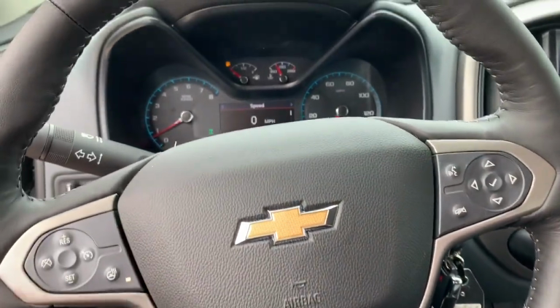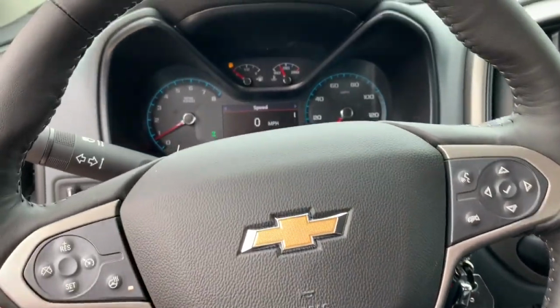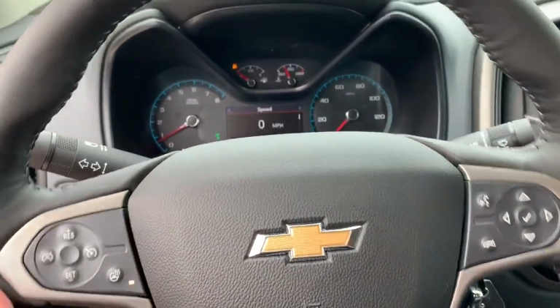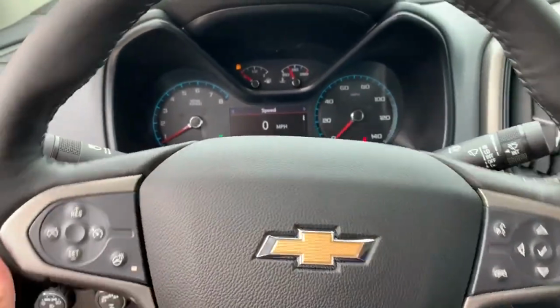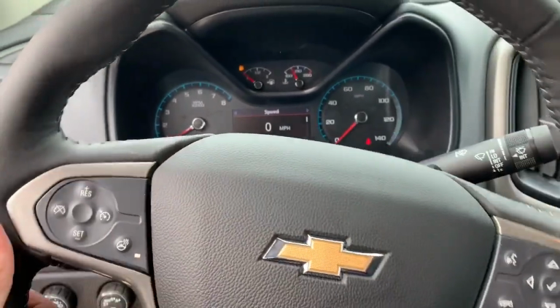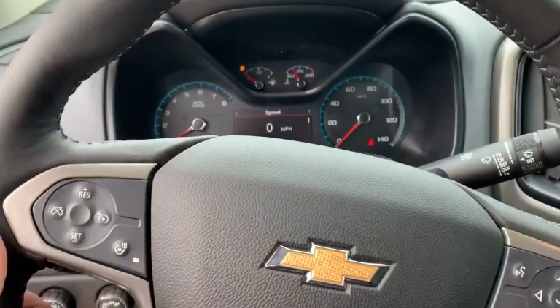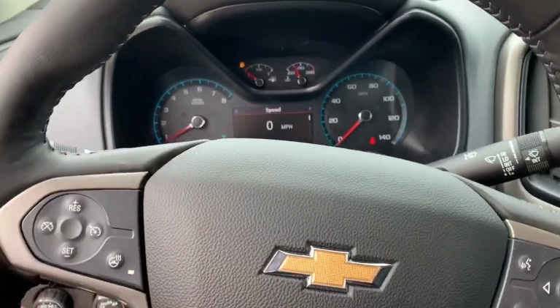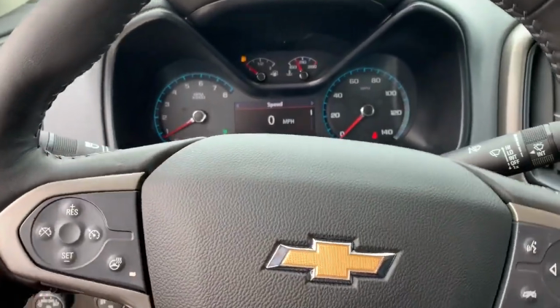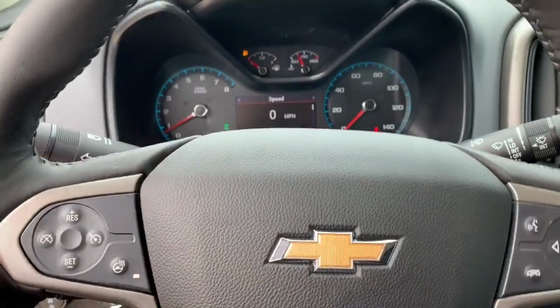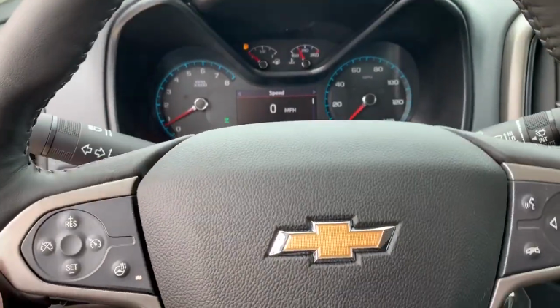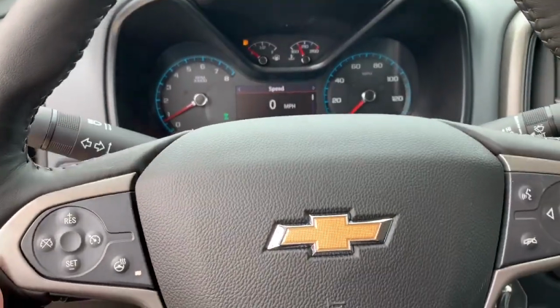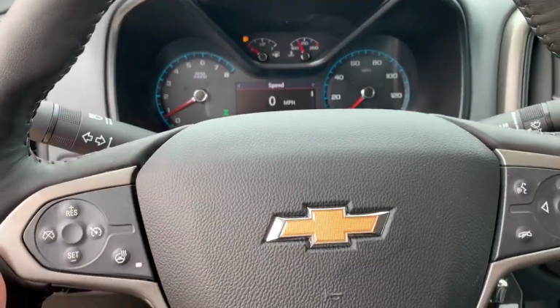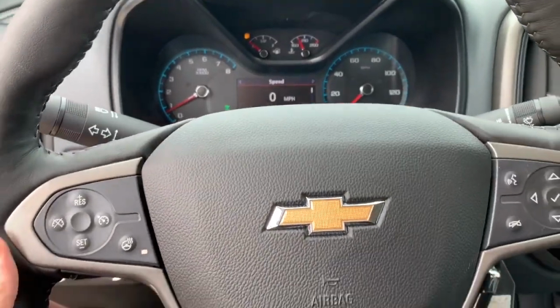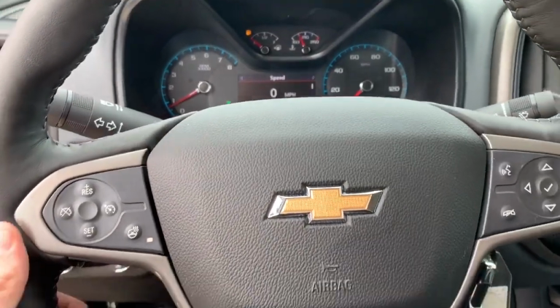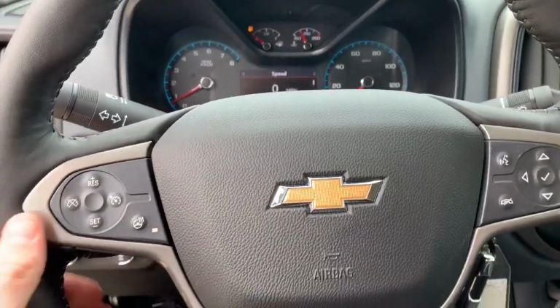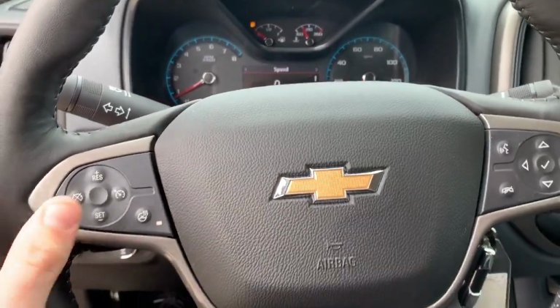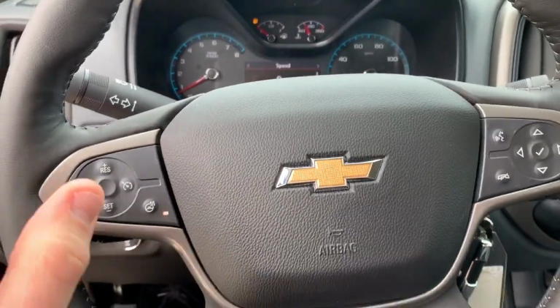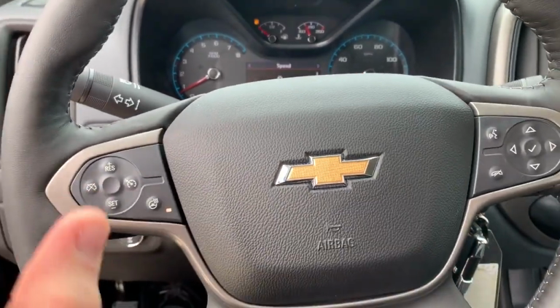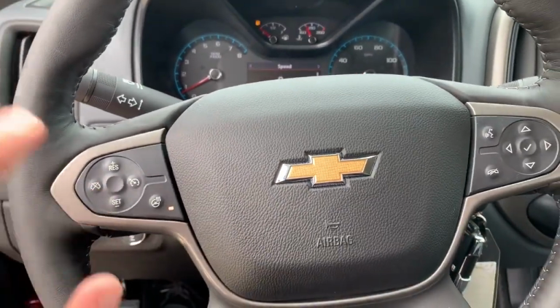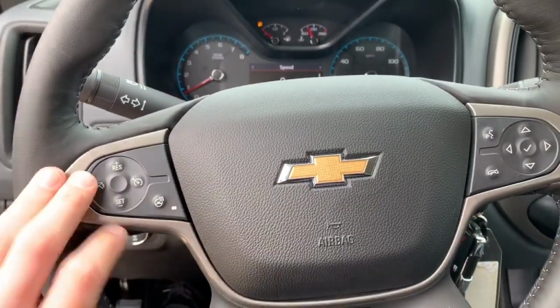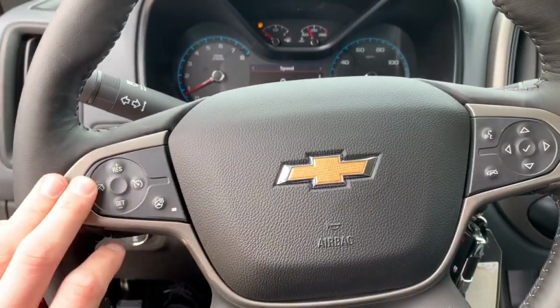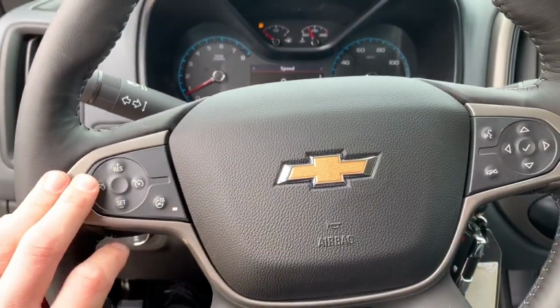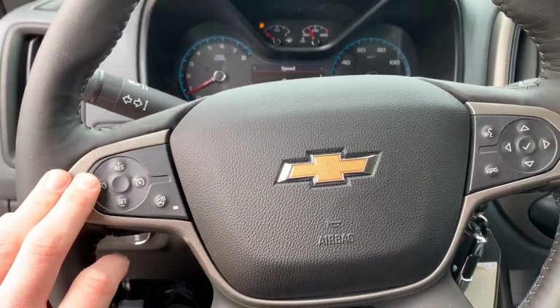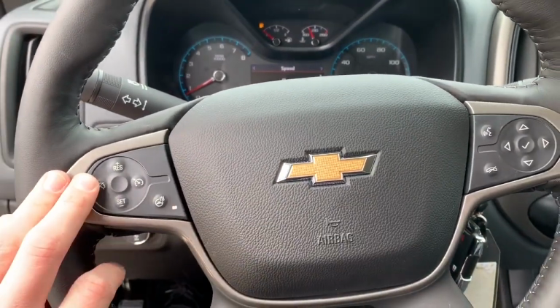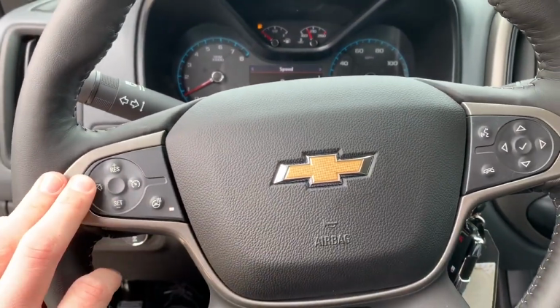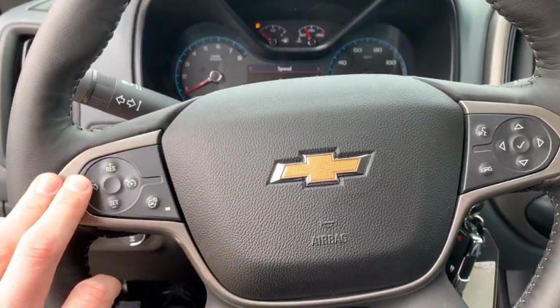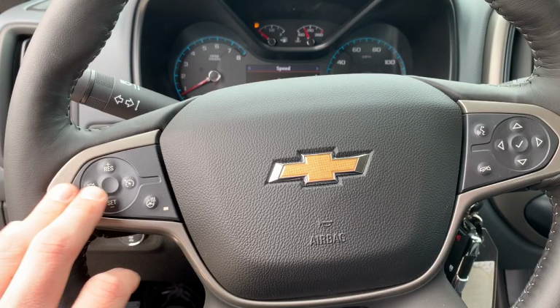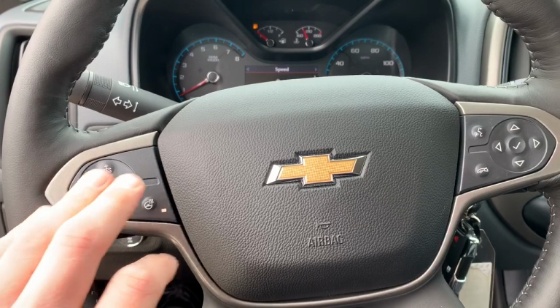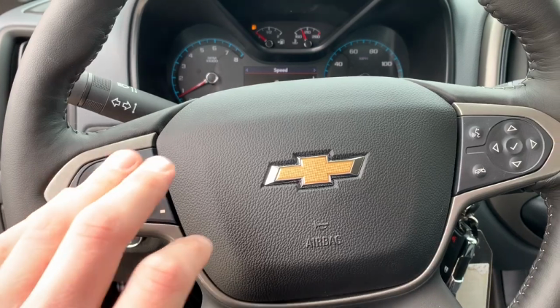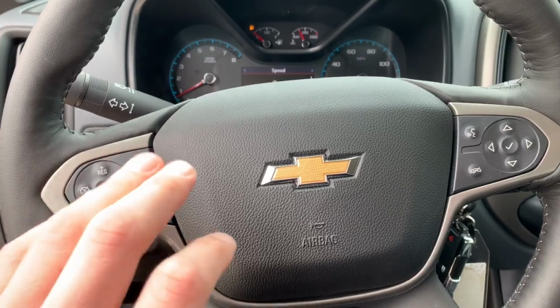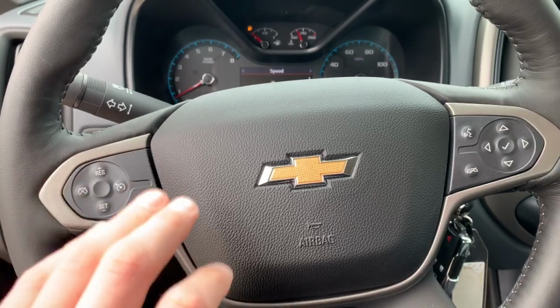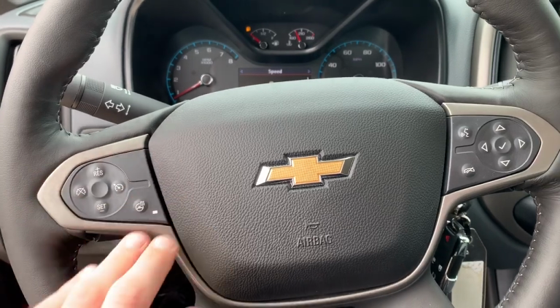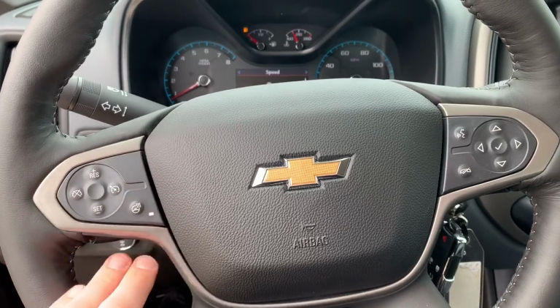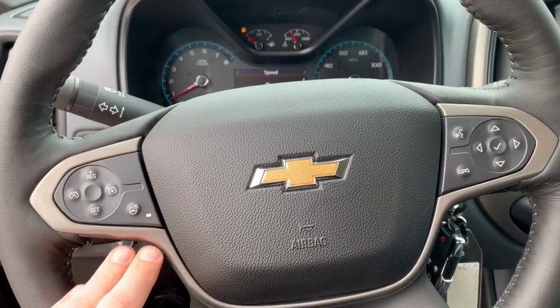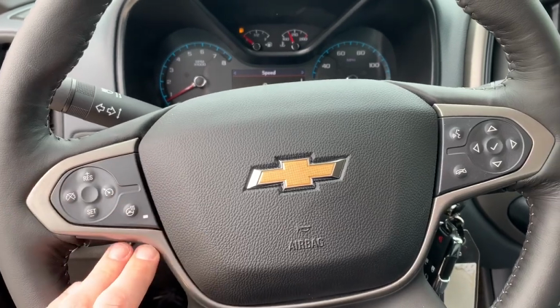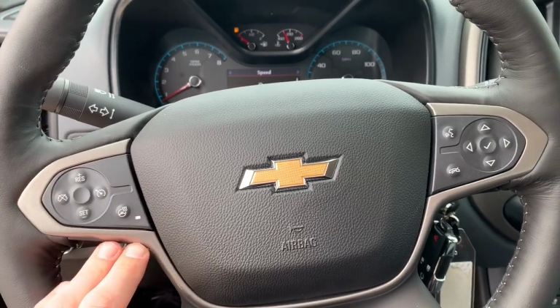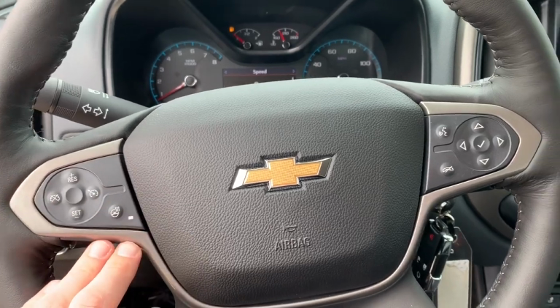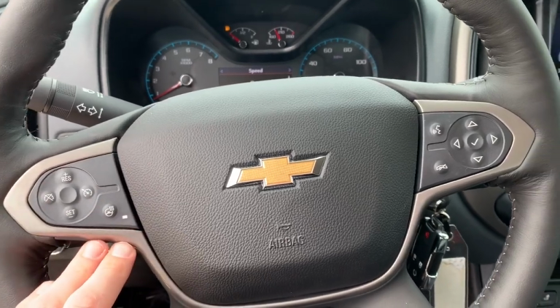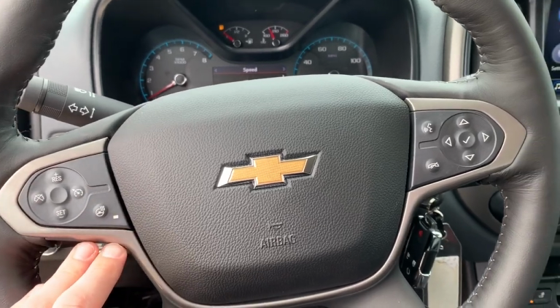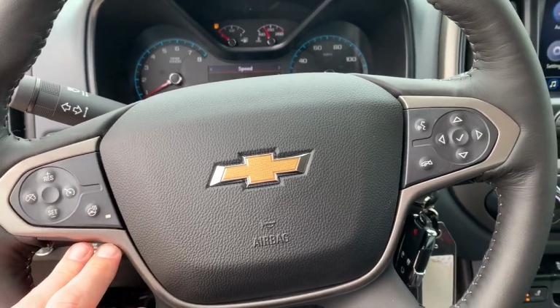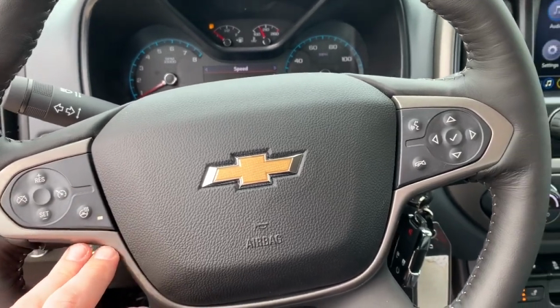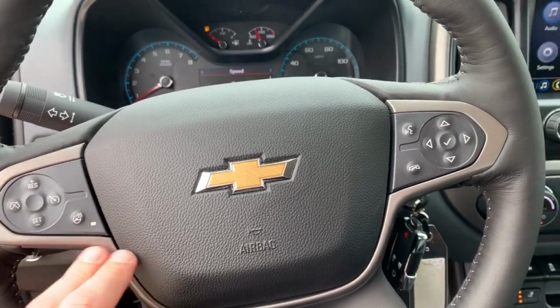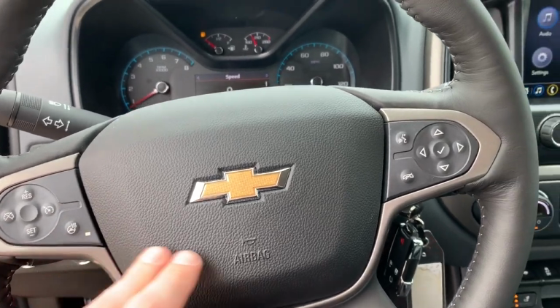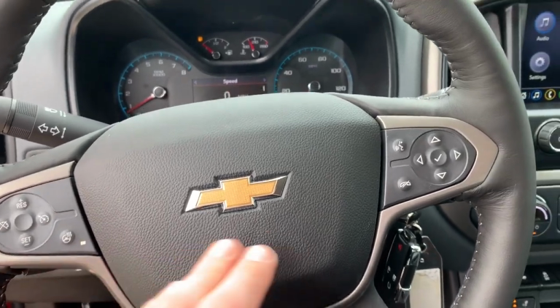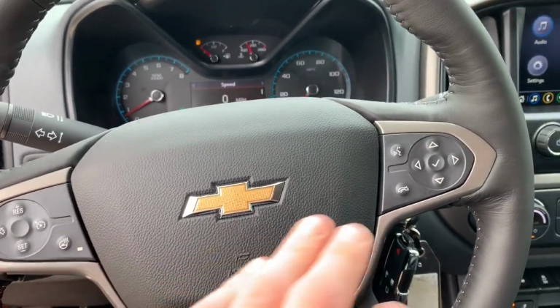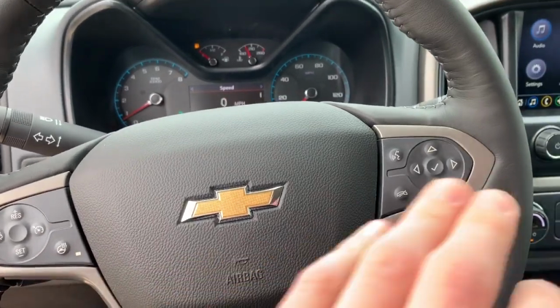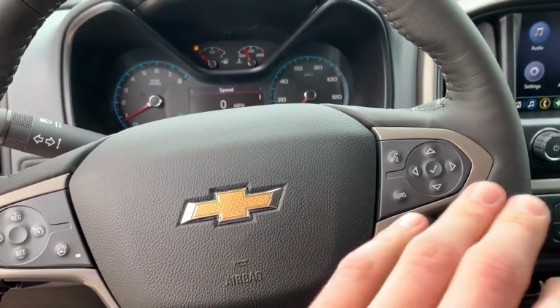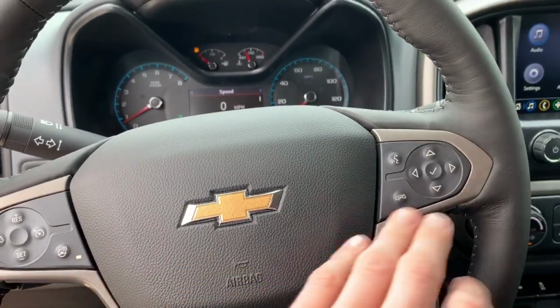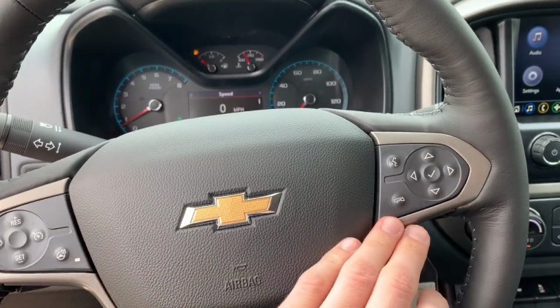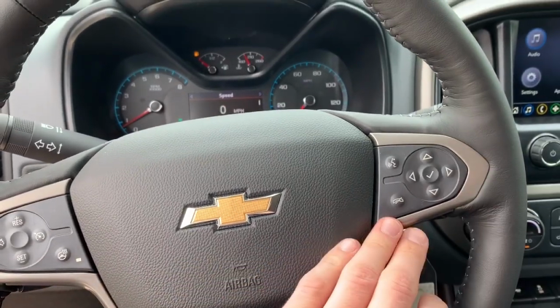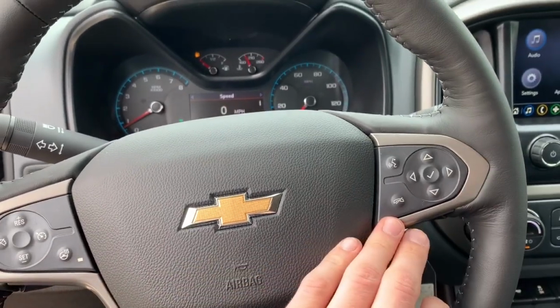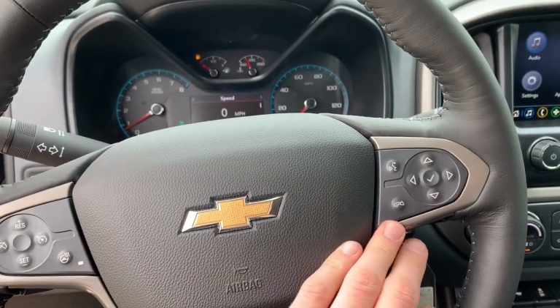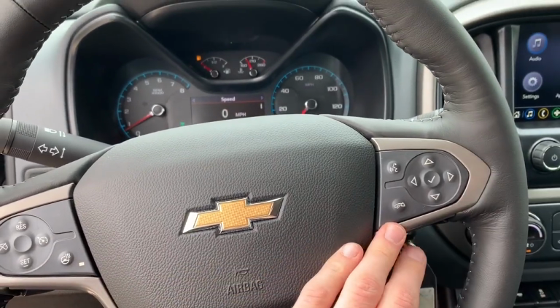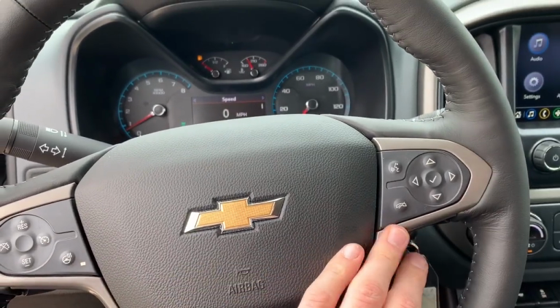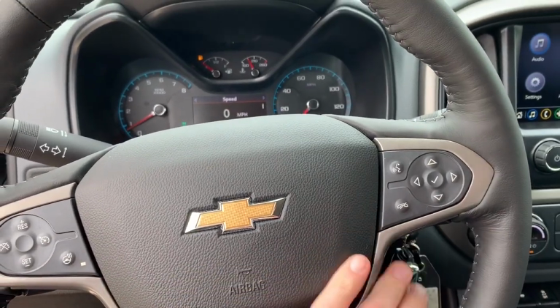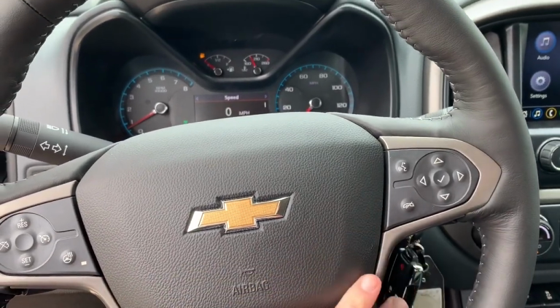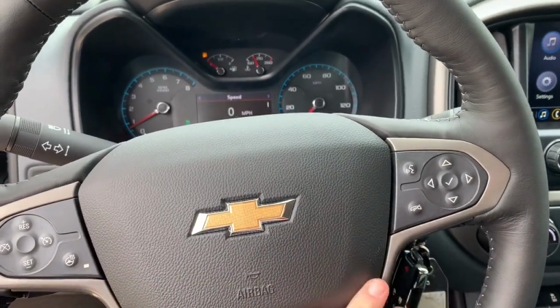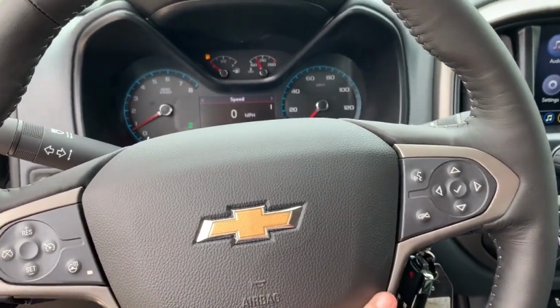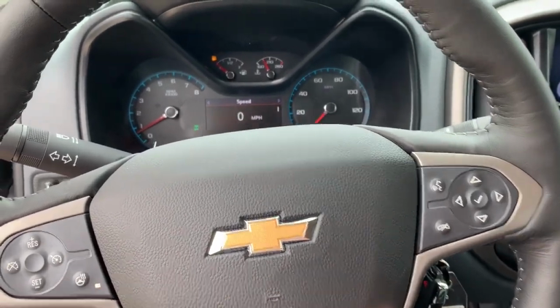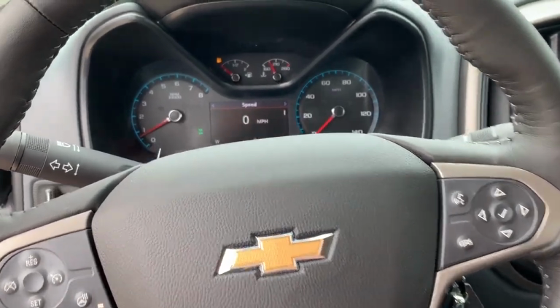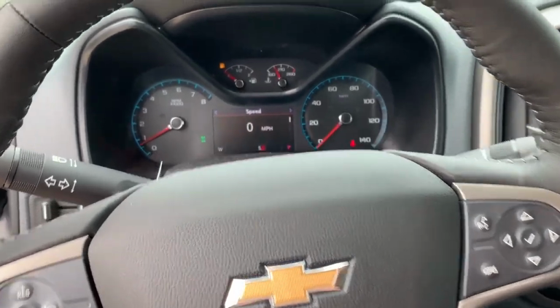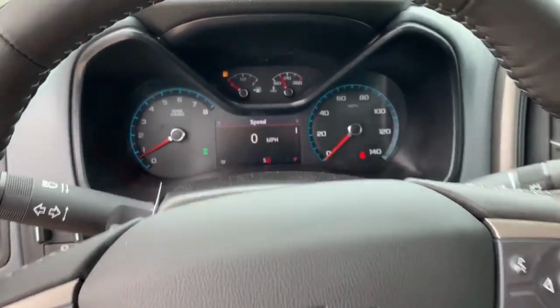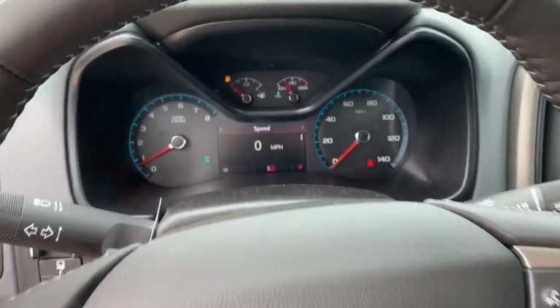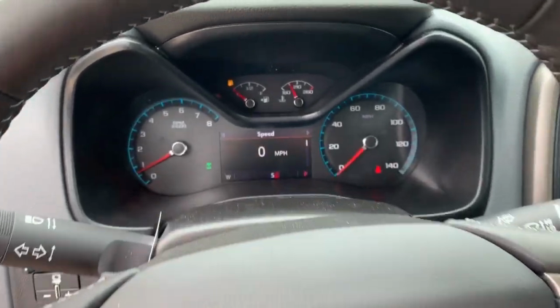Taking a look at the steering wheel, you have cruise control on the left-hand side, heated and stereo controls, and radio and Bluetooth controls on the right-hand side.